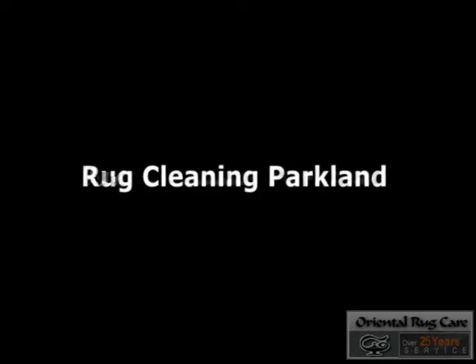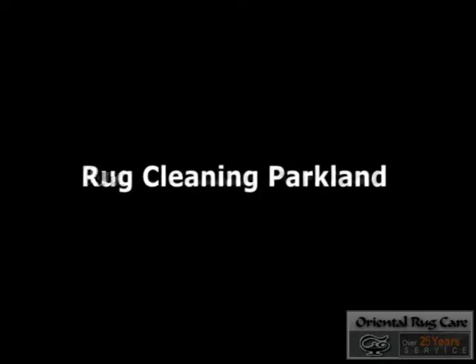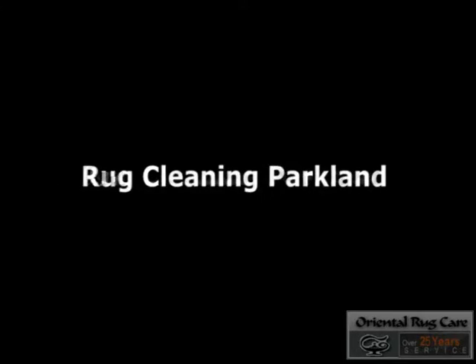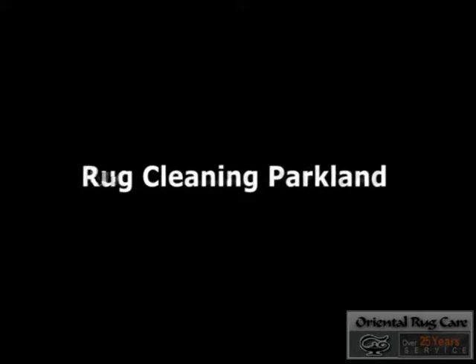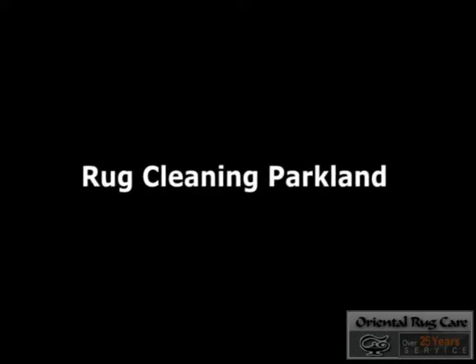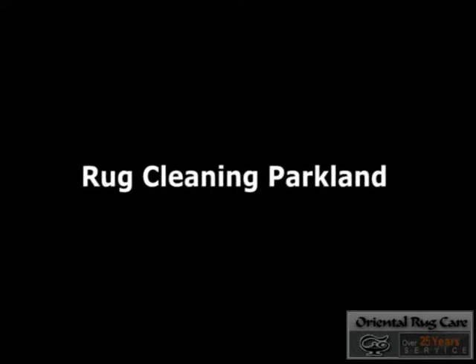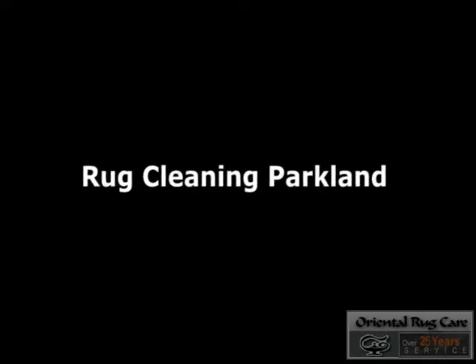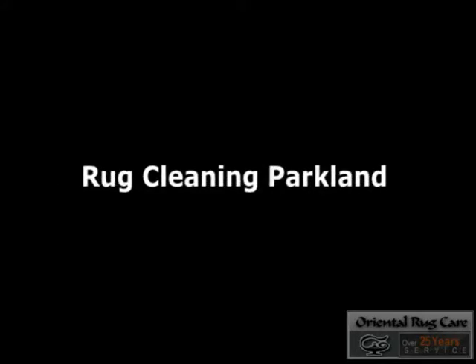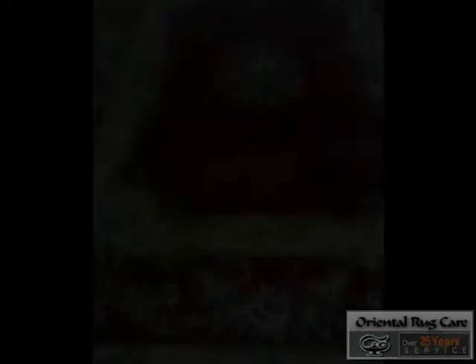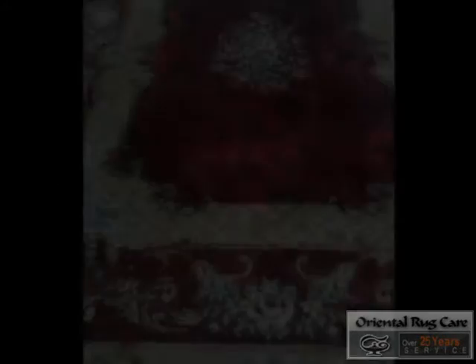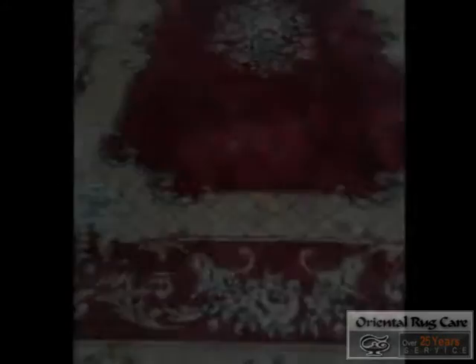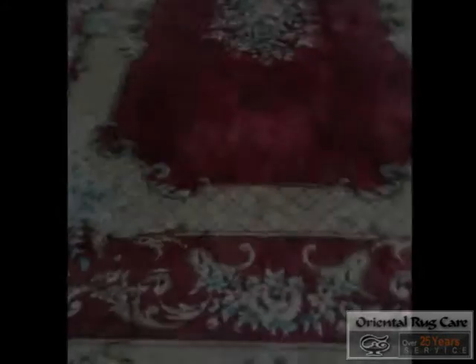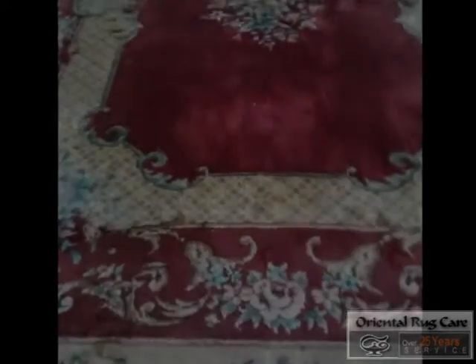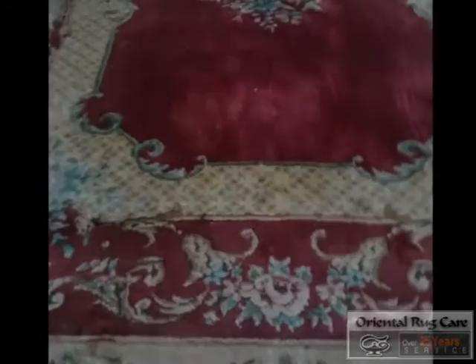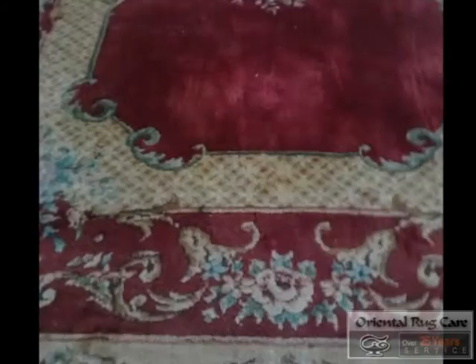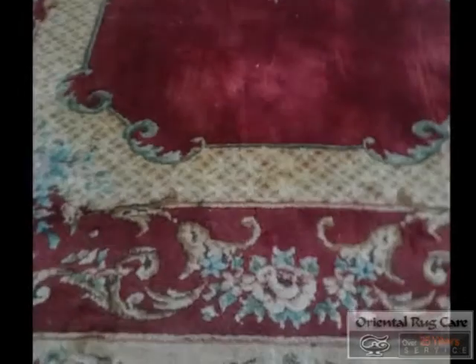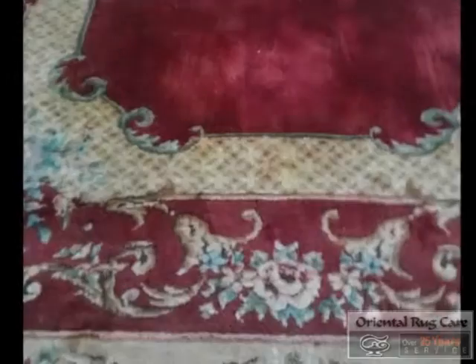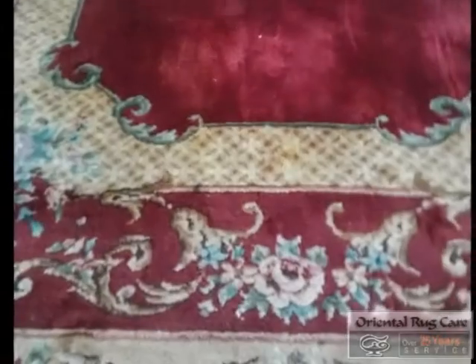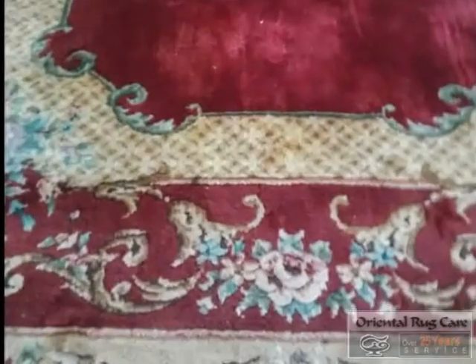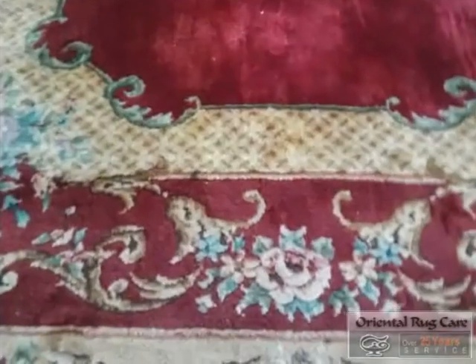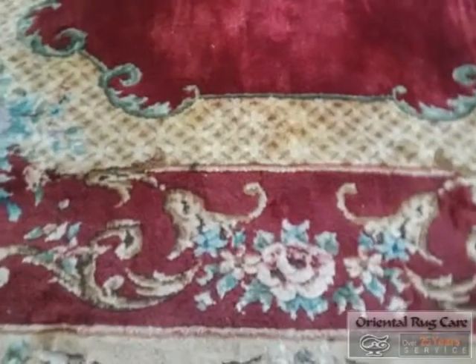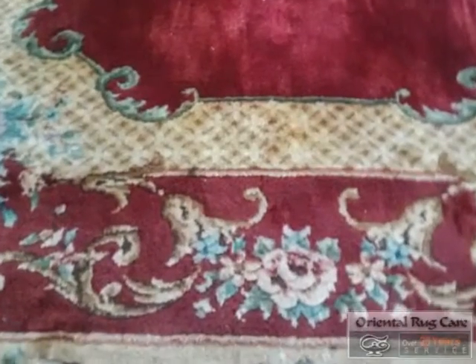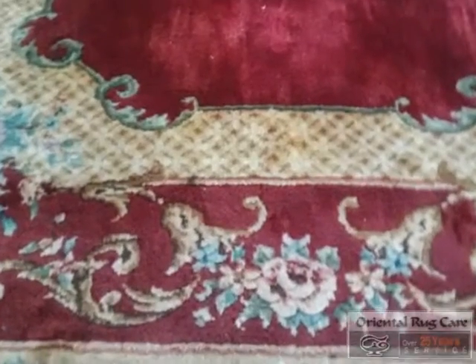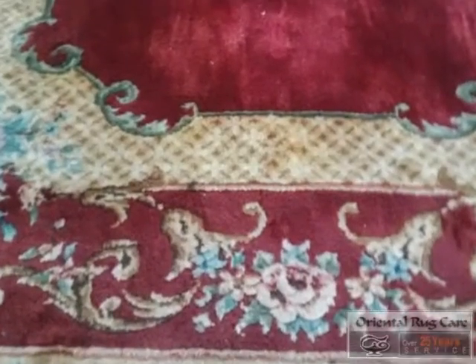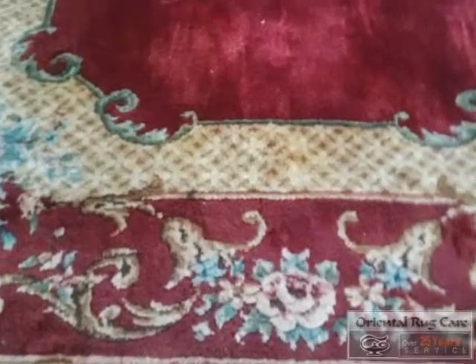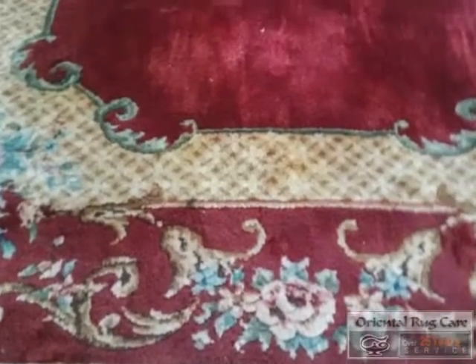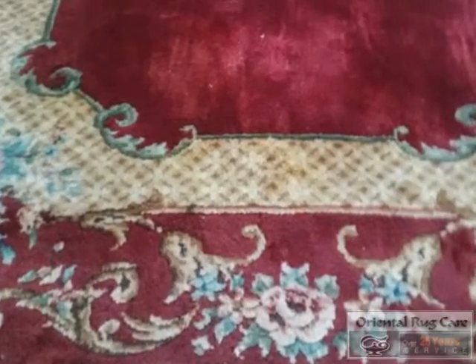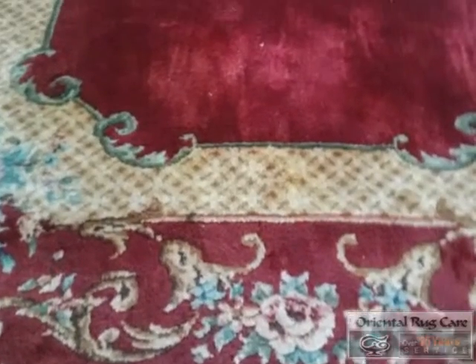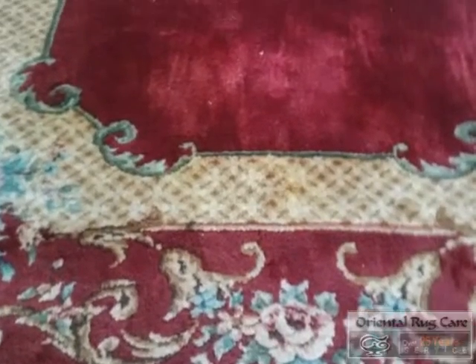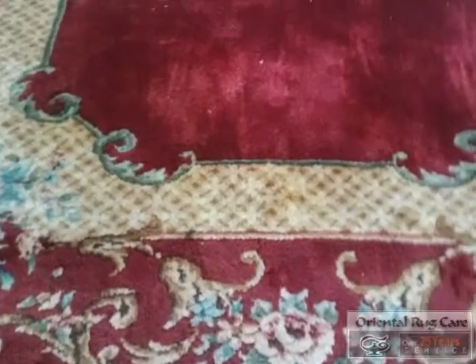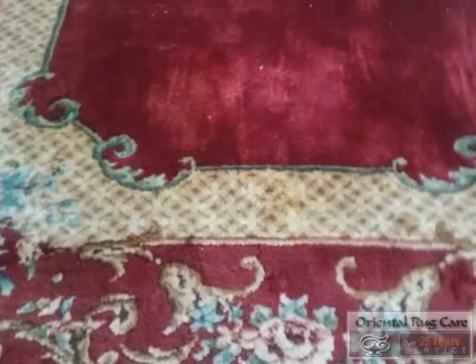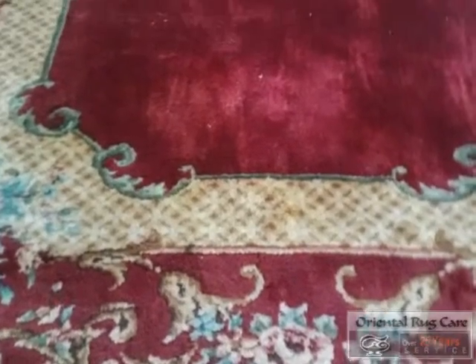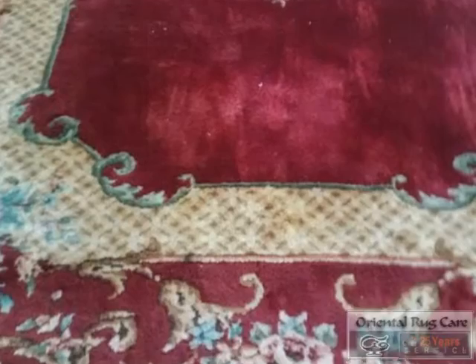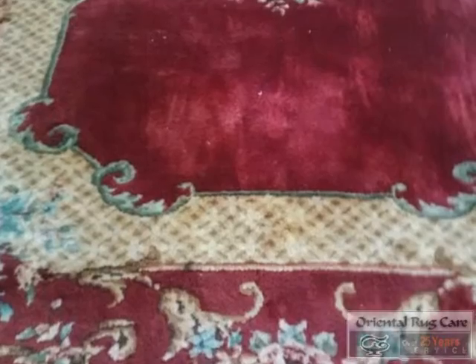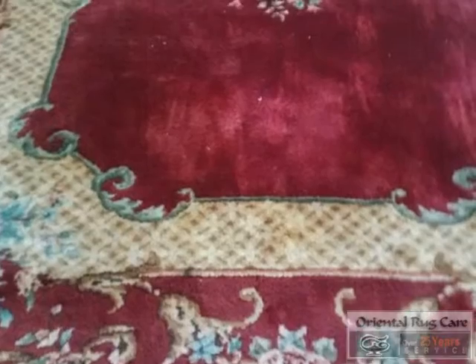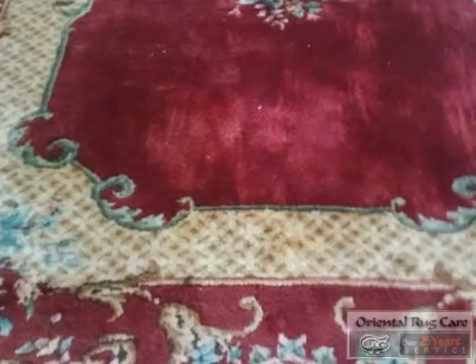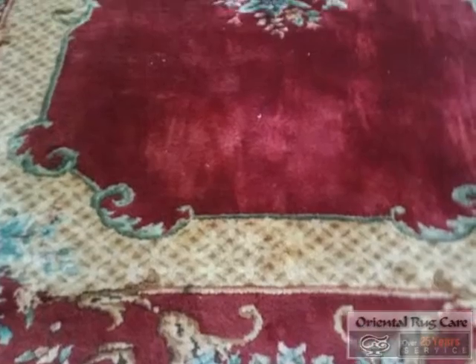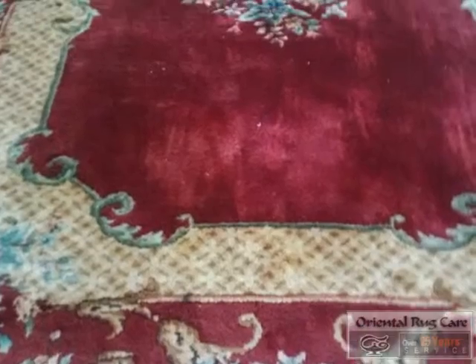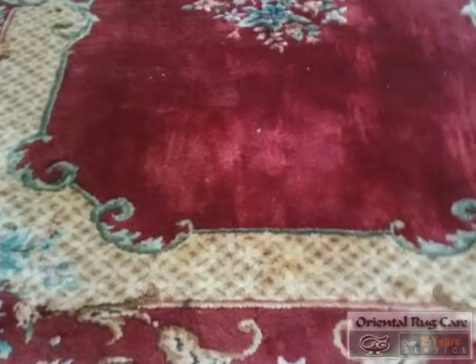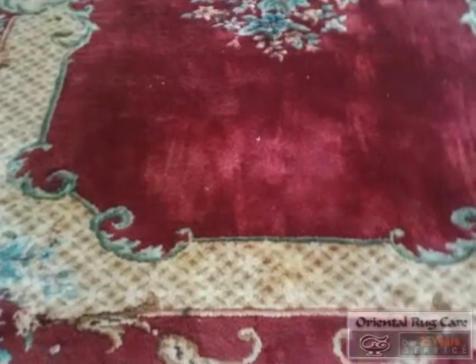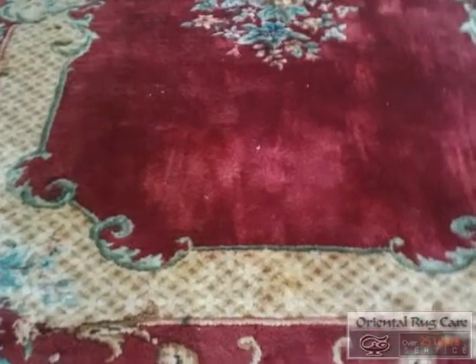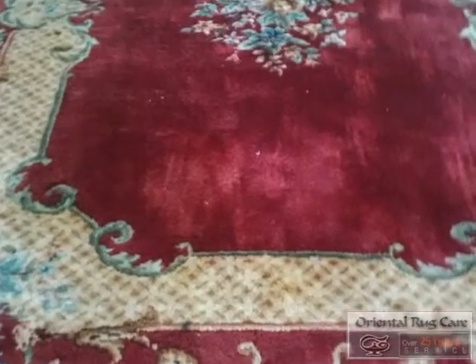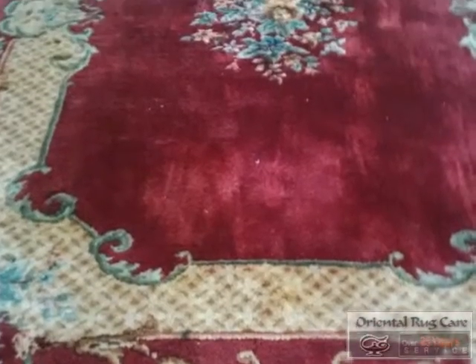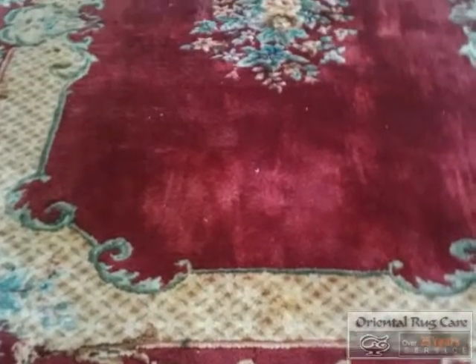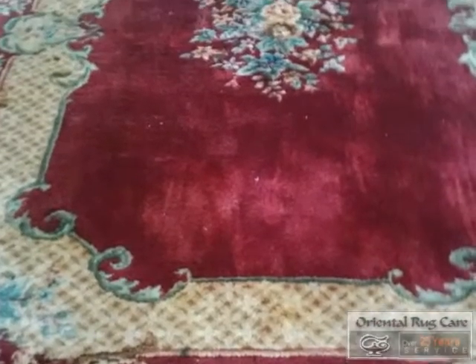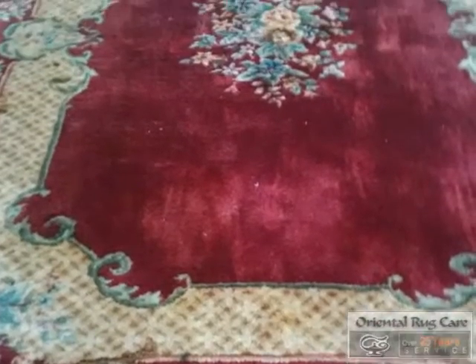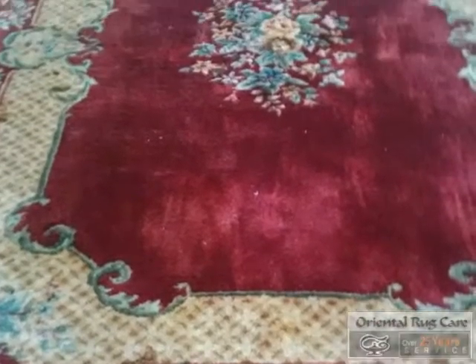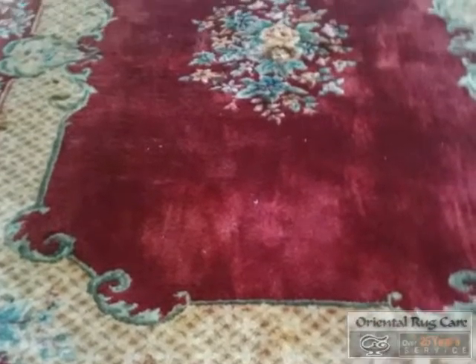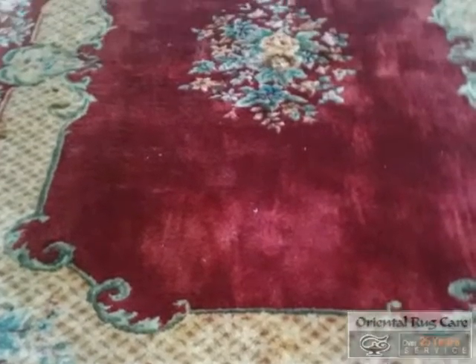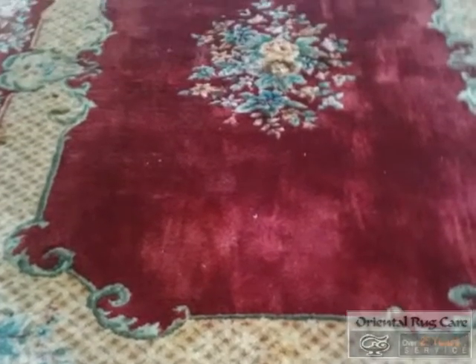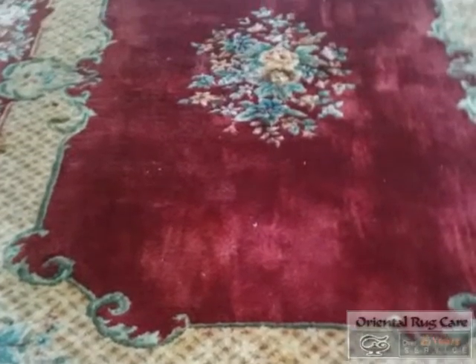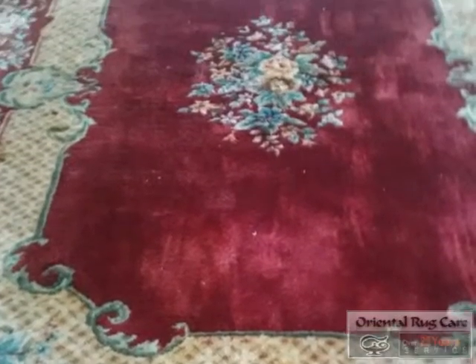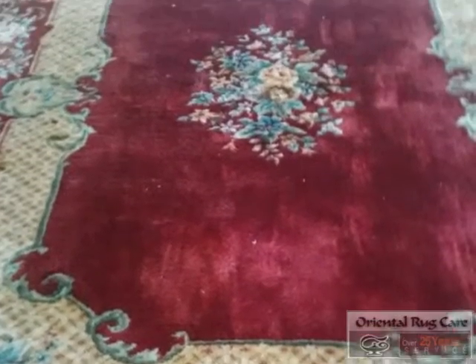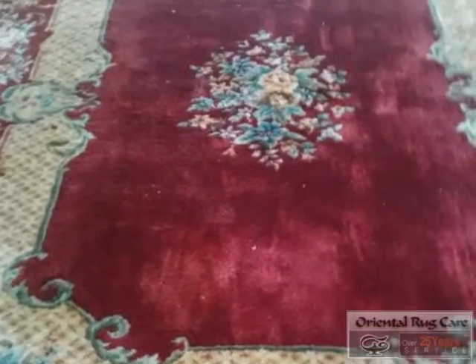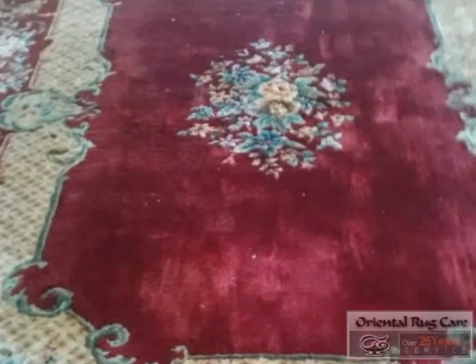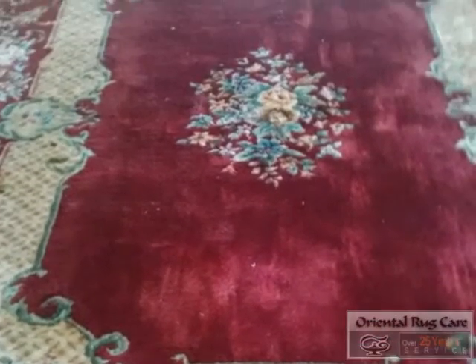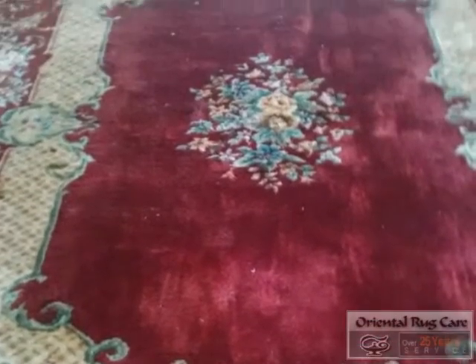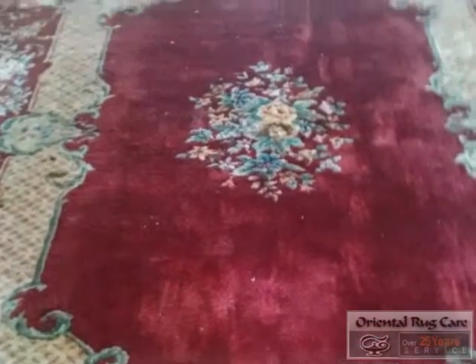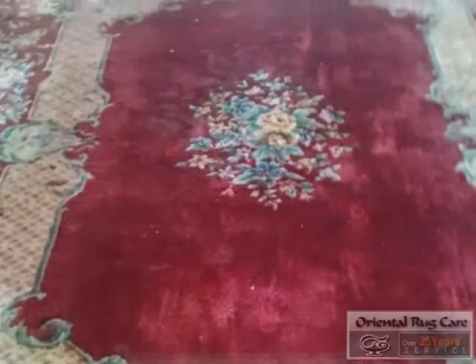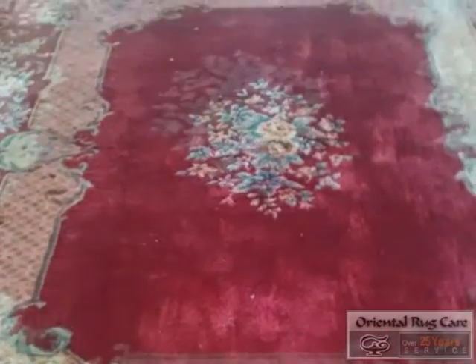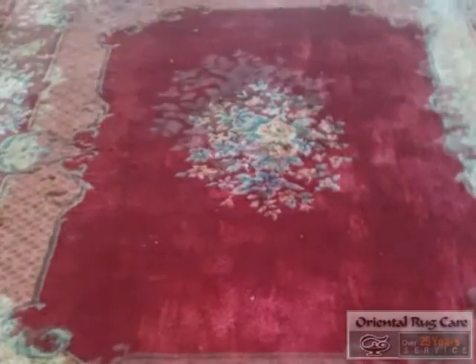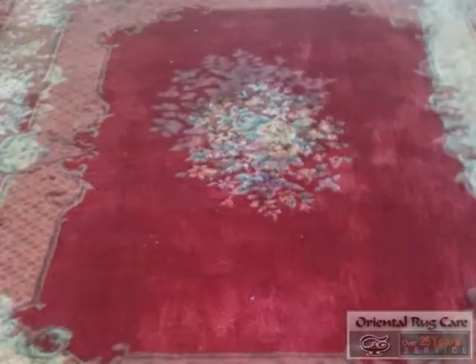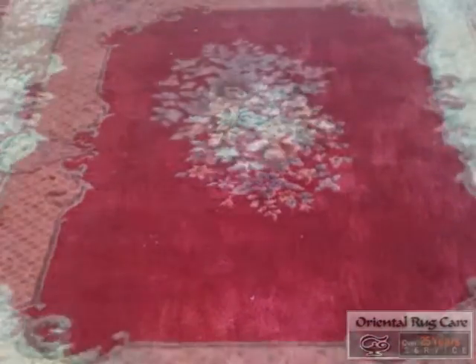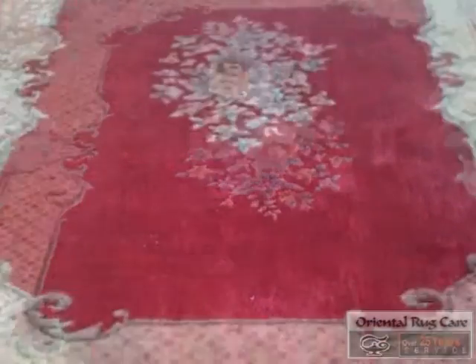Rug Cleaning Parkland, brought to you by Oriental Rug Care, established in 1986, and we wash rugs.